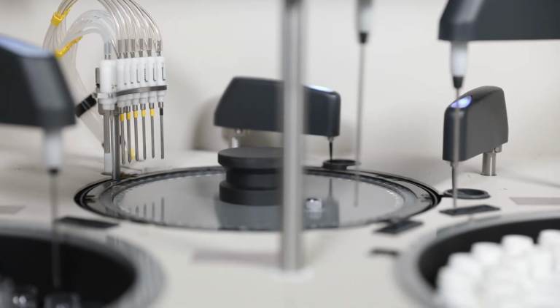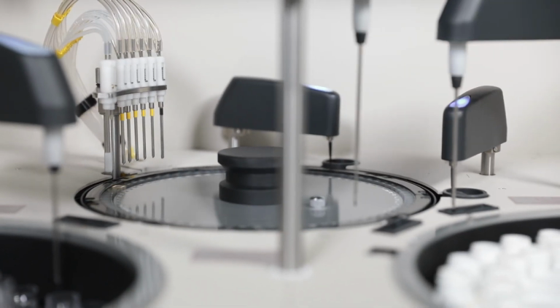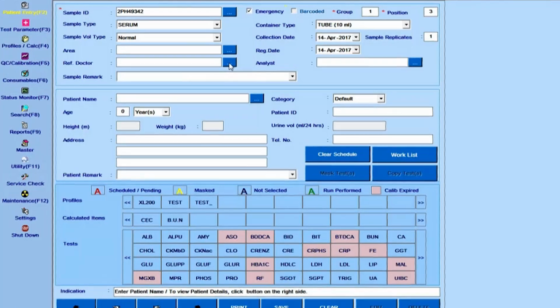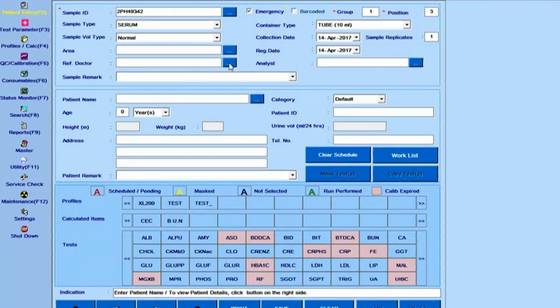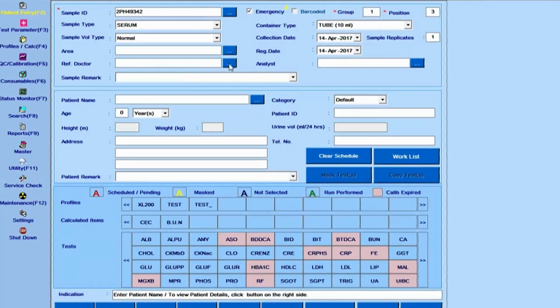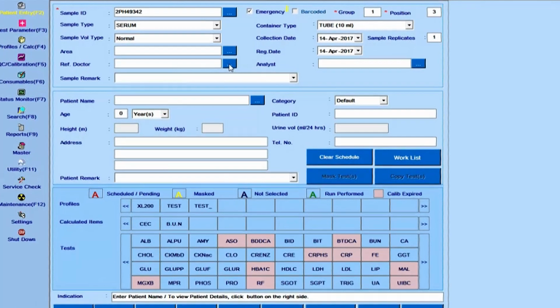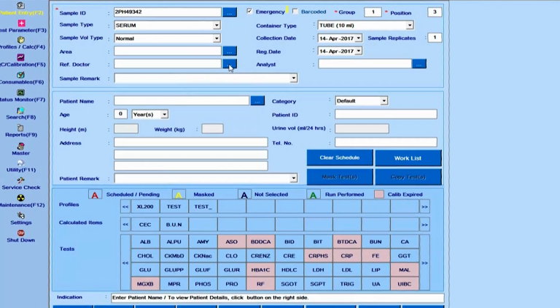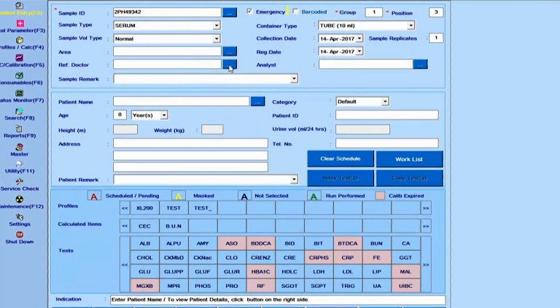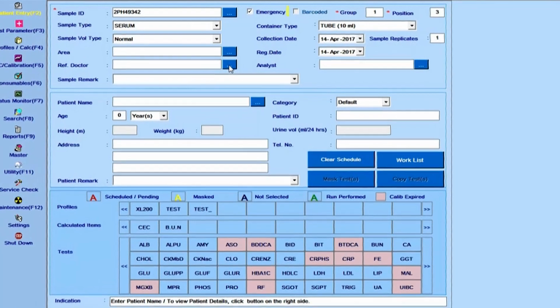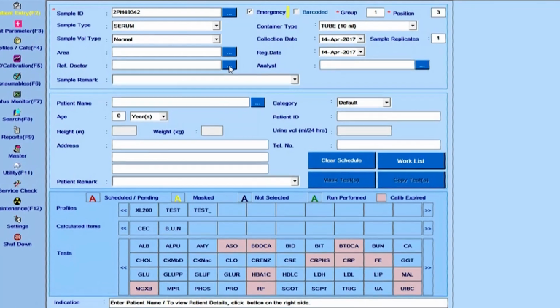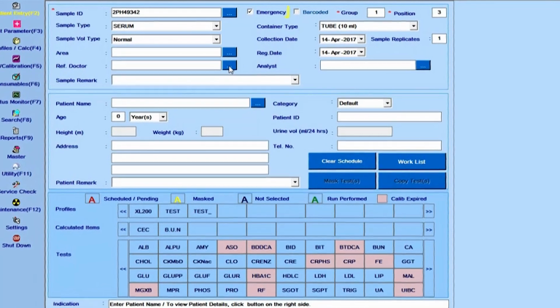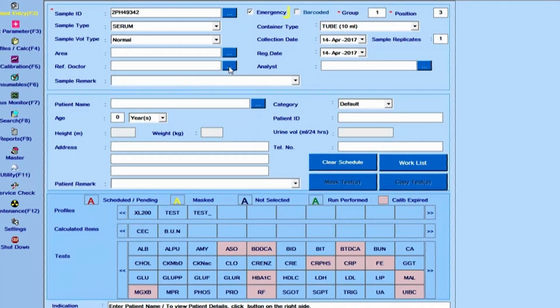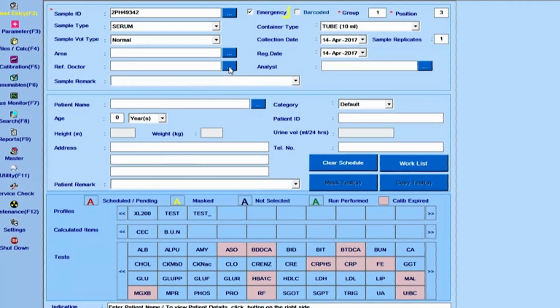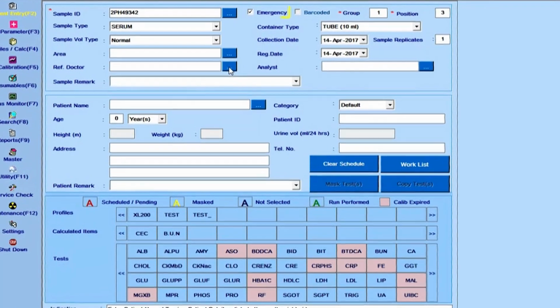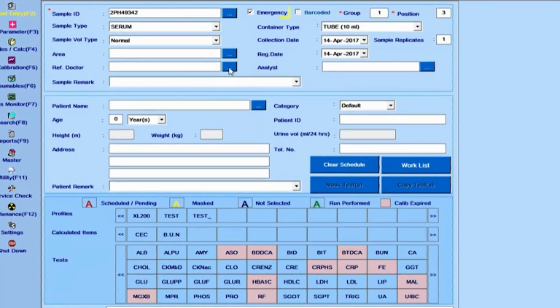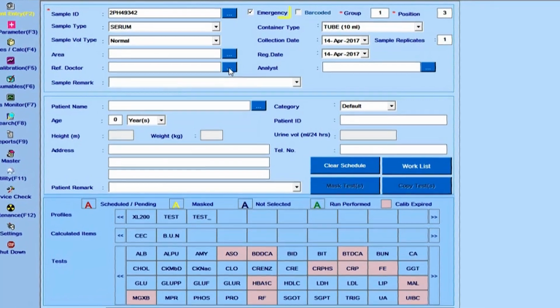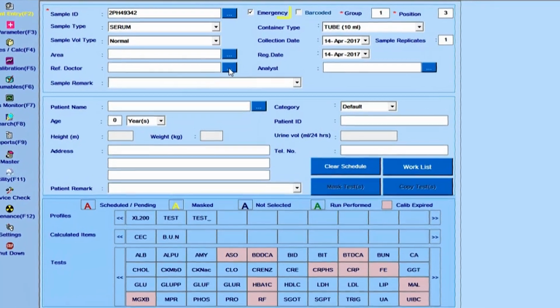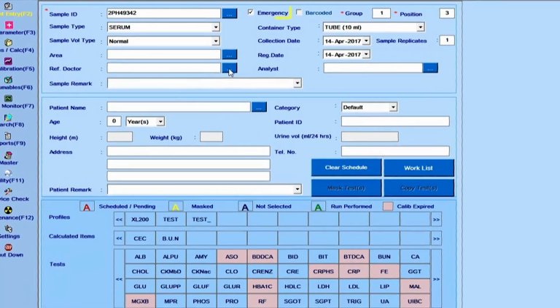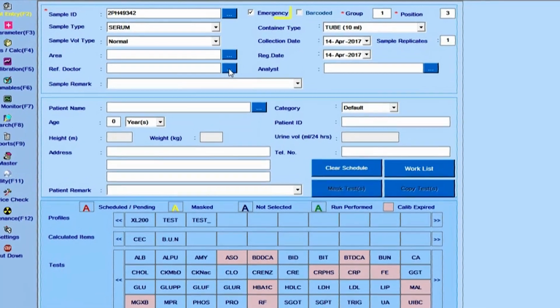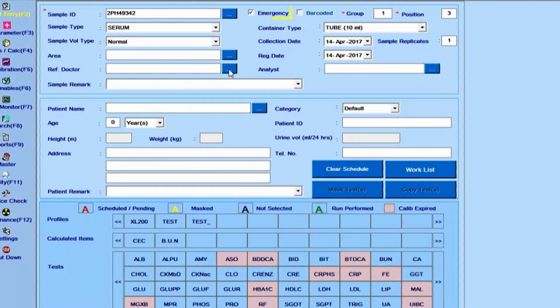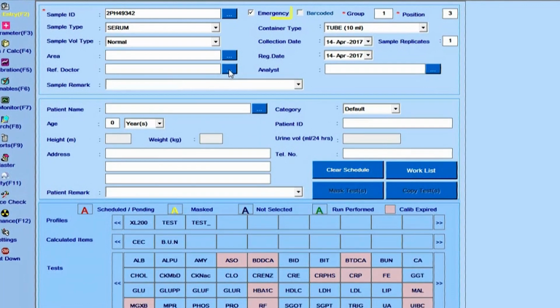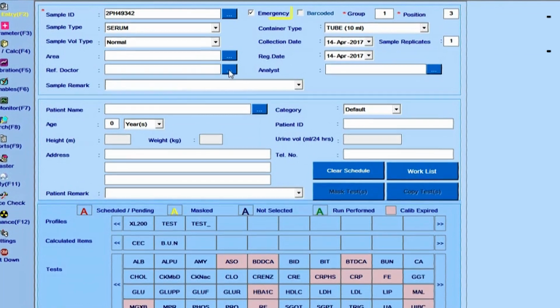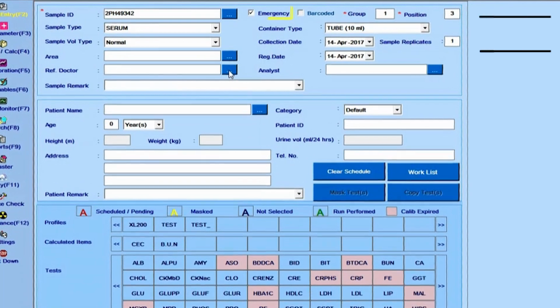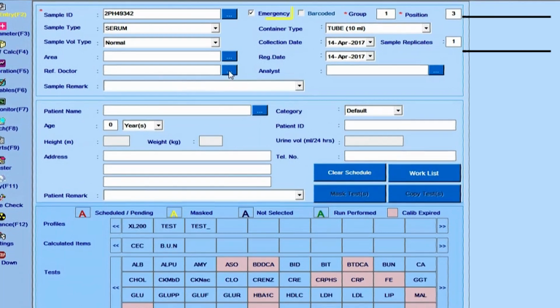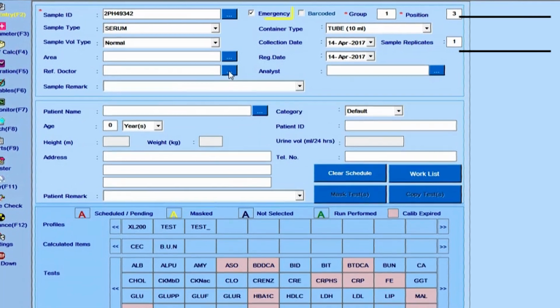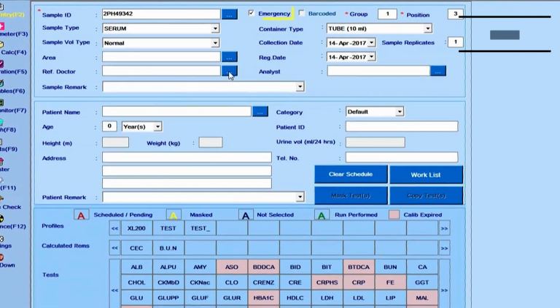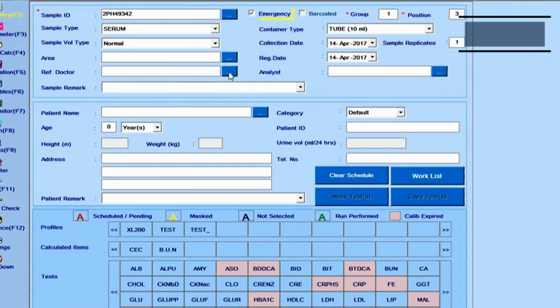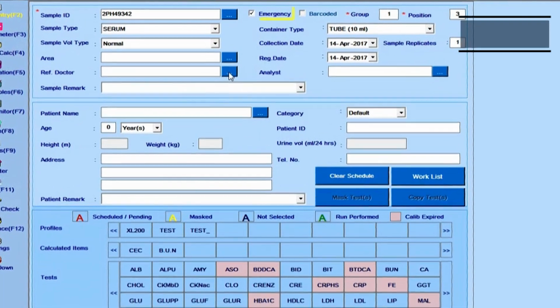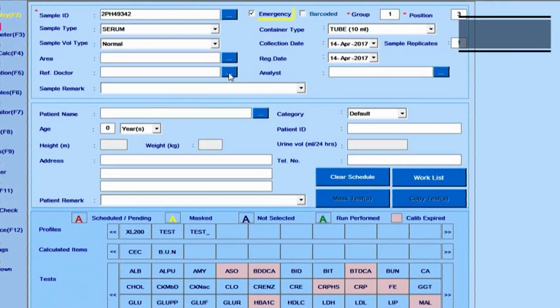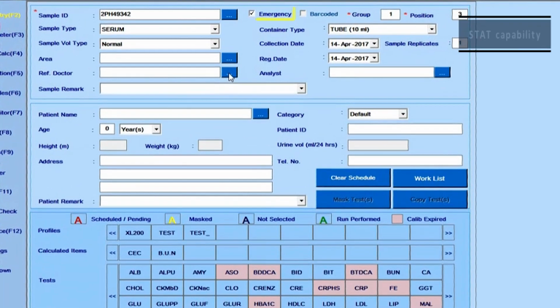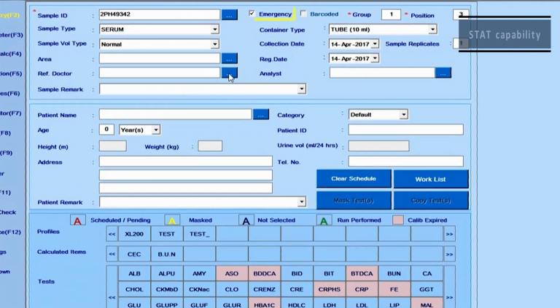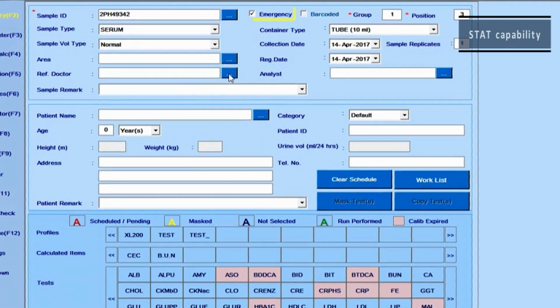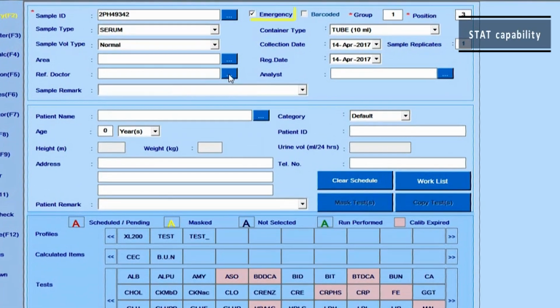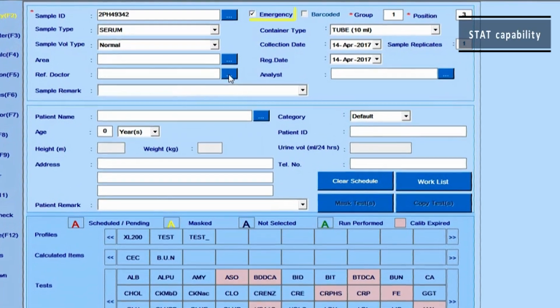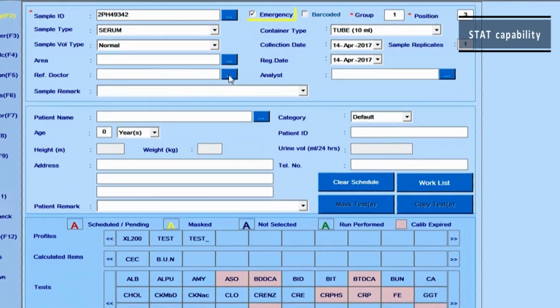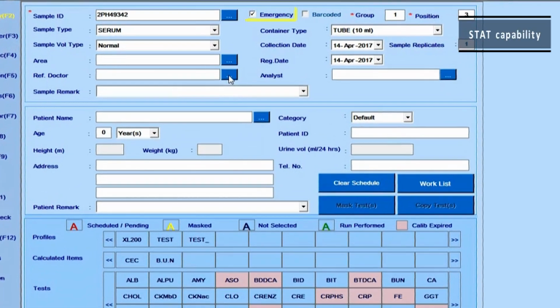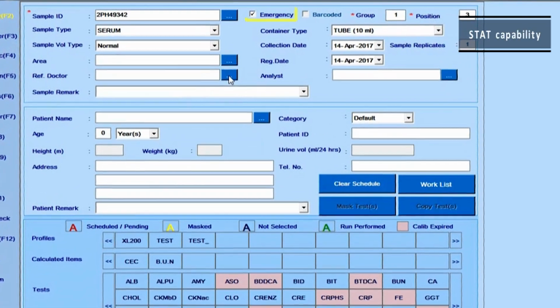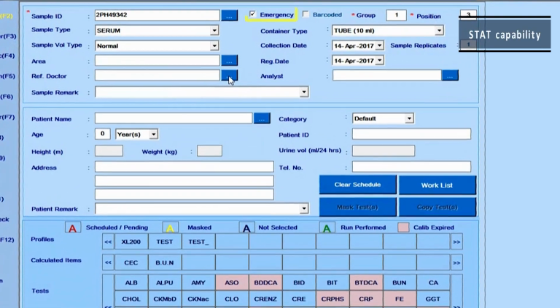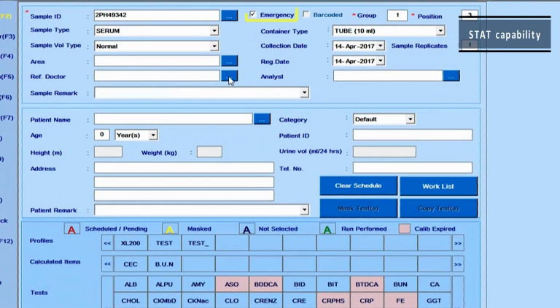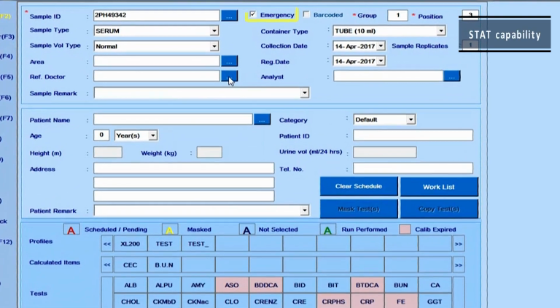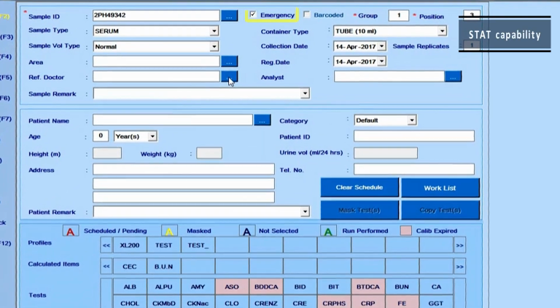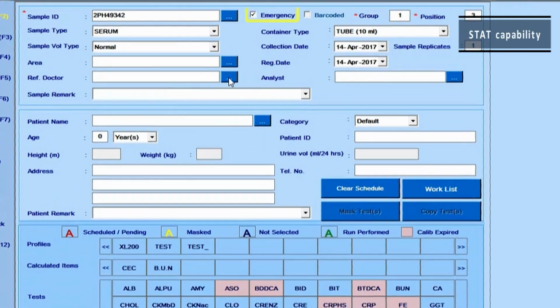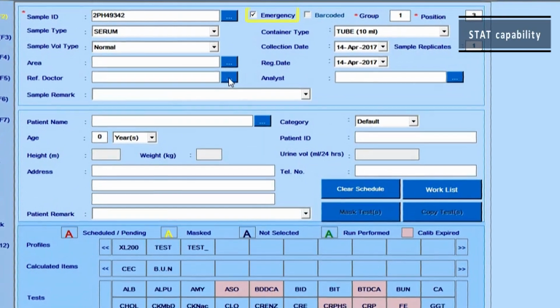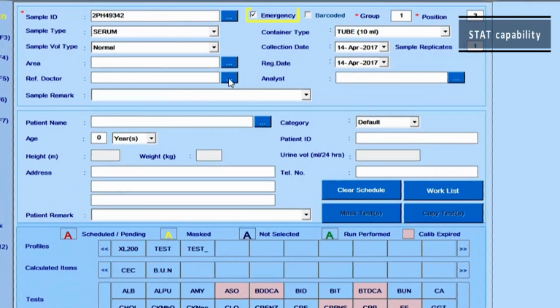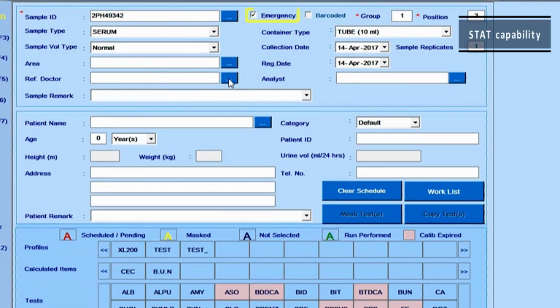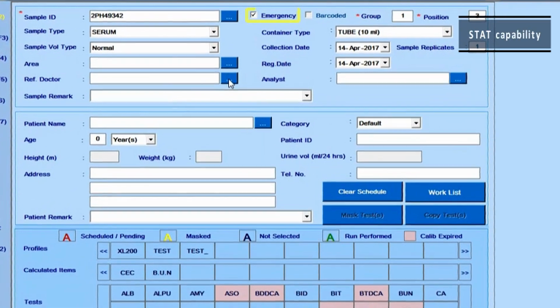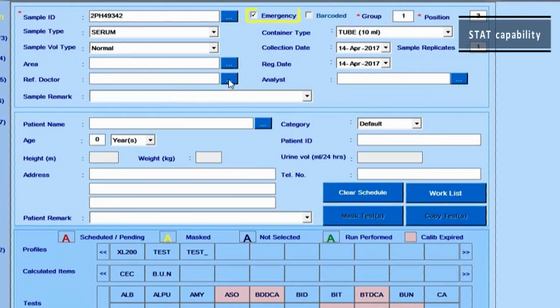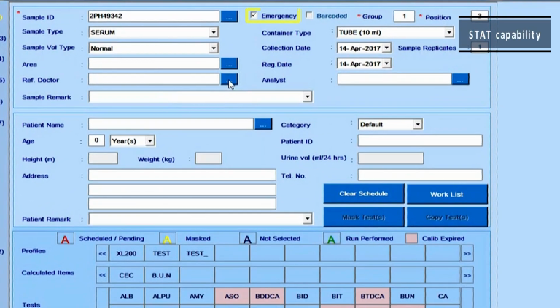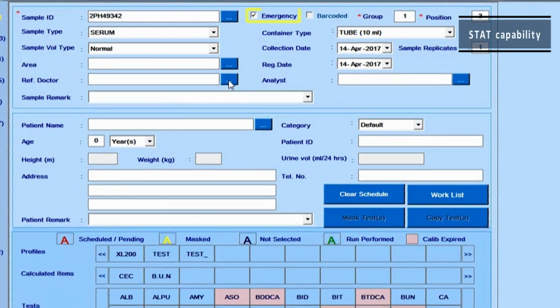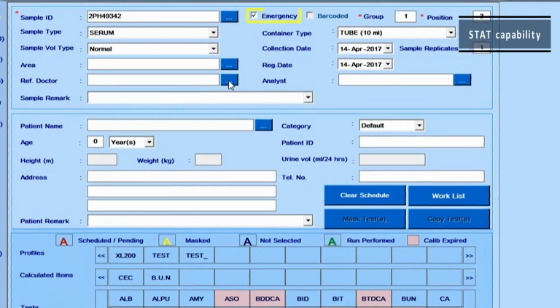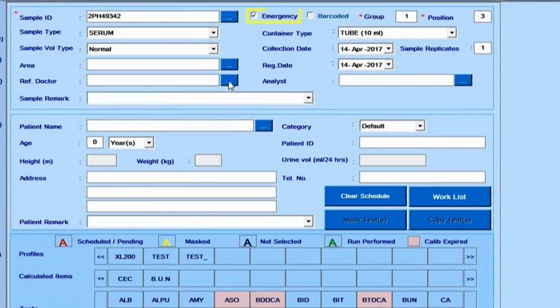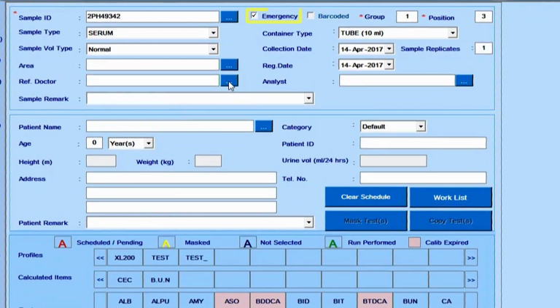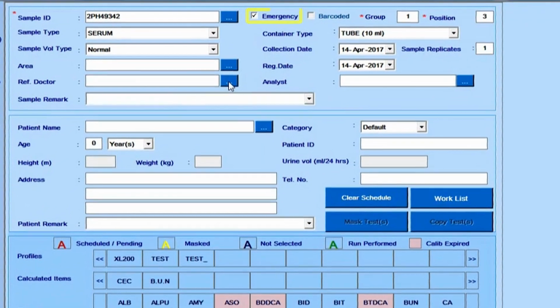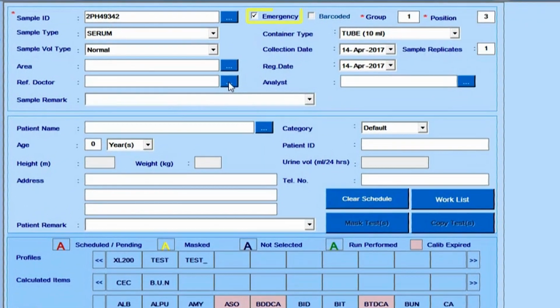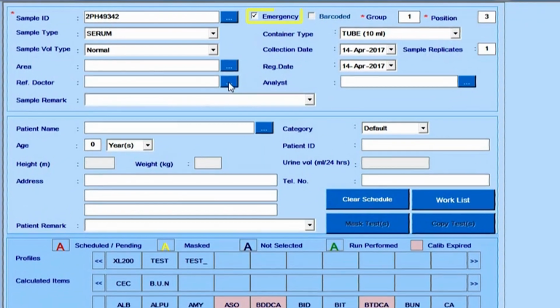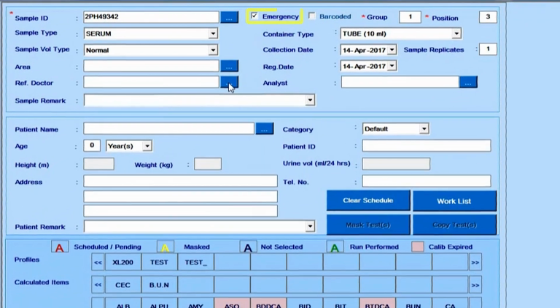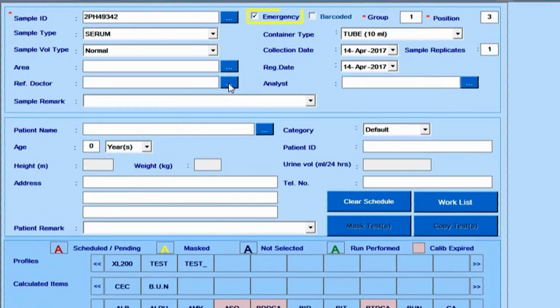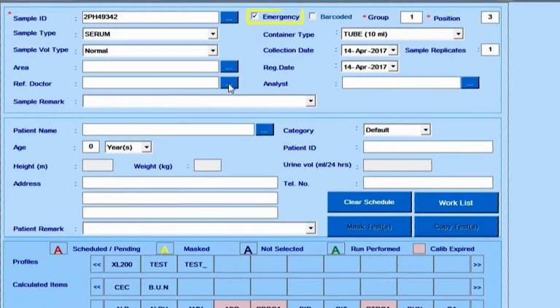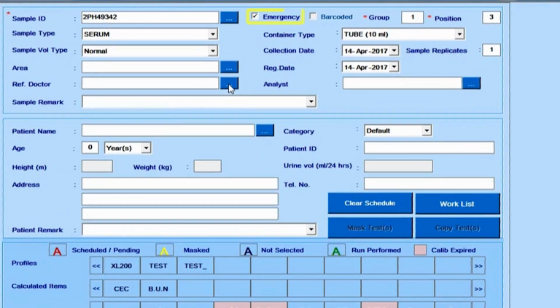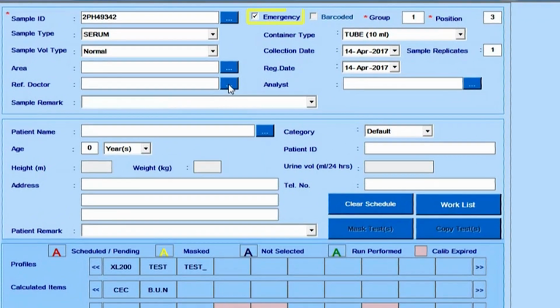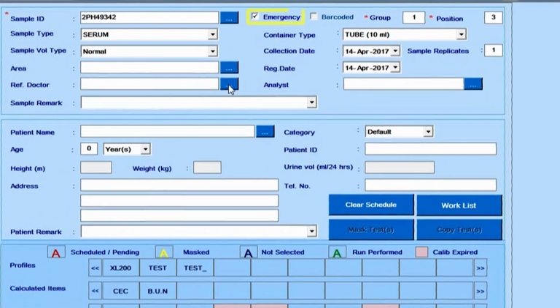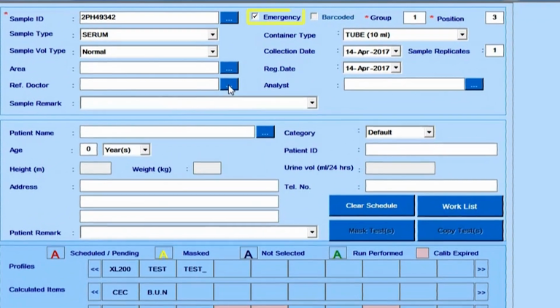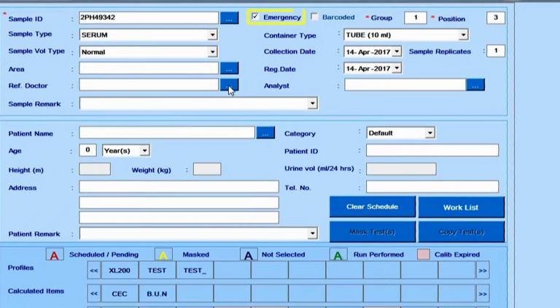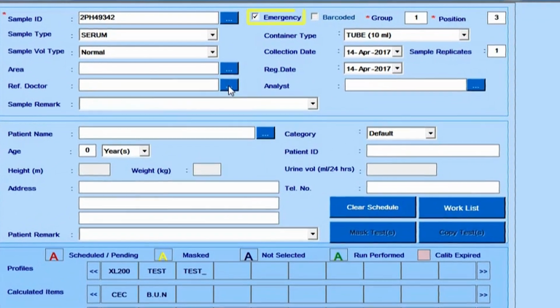XL640 is equipped with STAT capability for running emergency samples on priority.